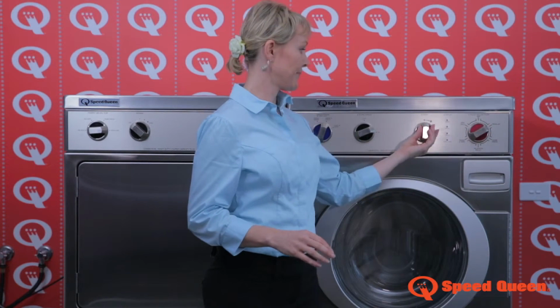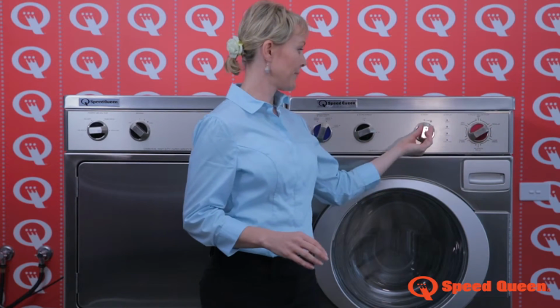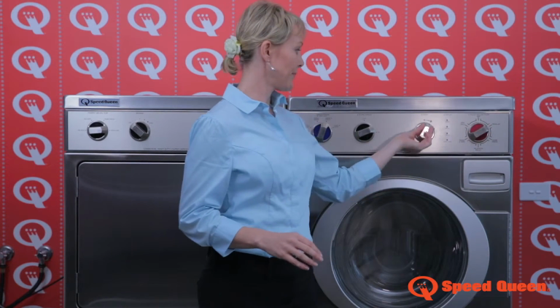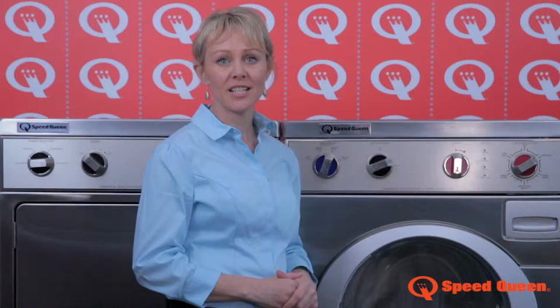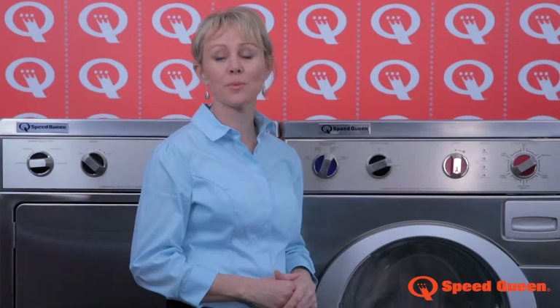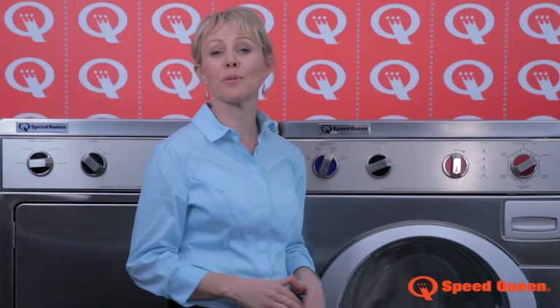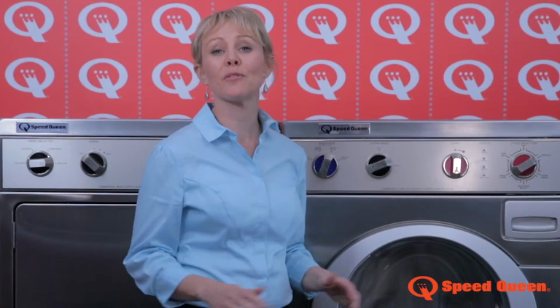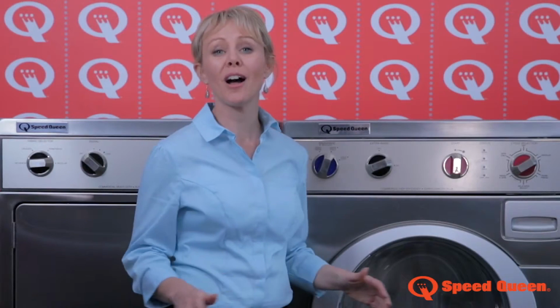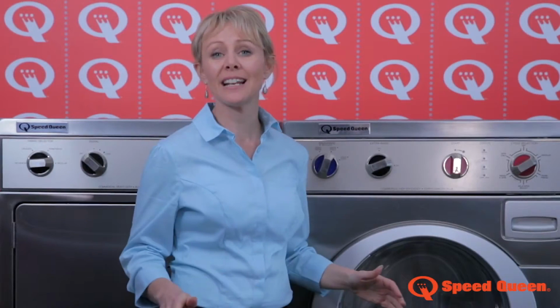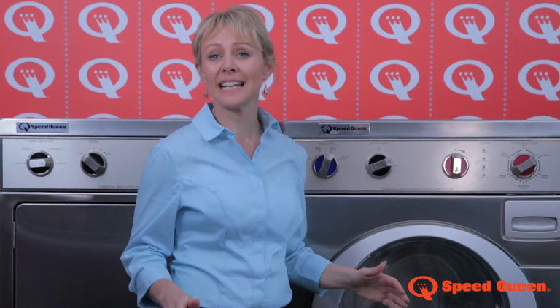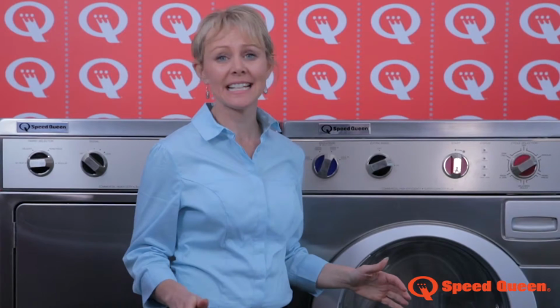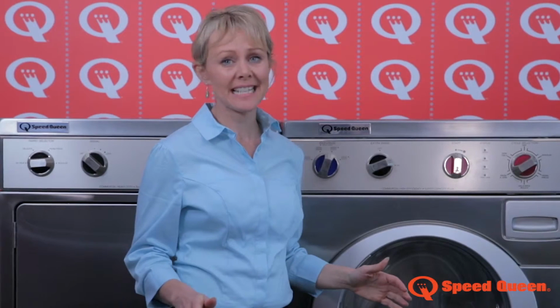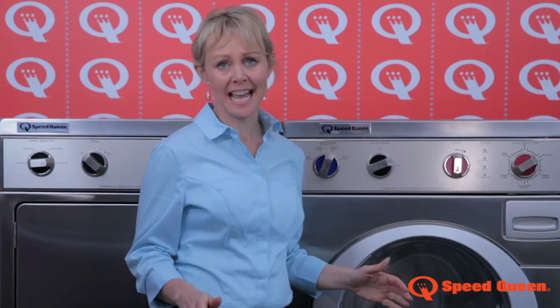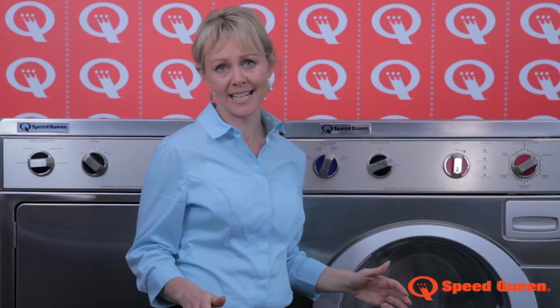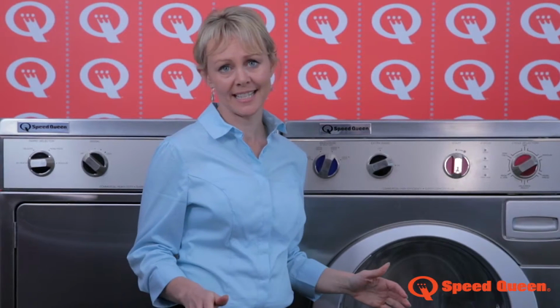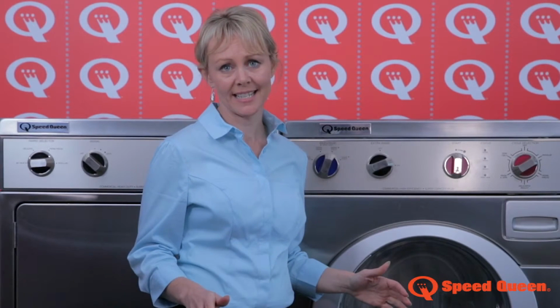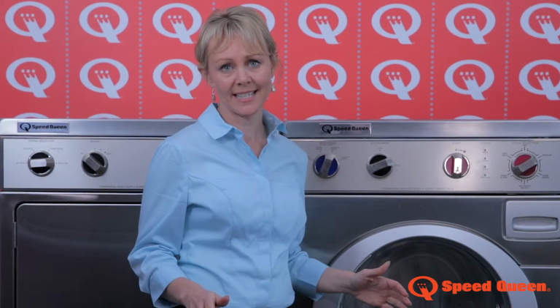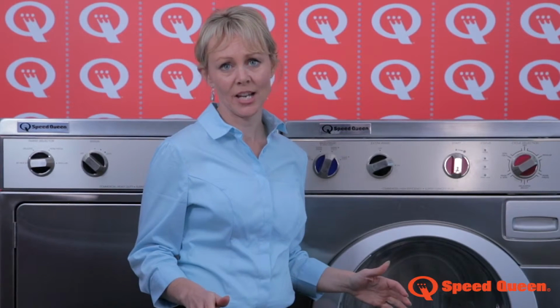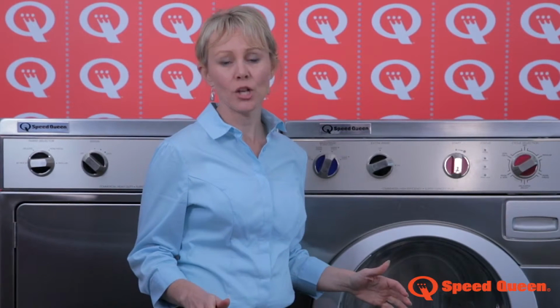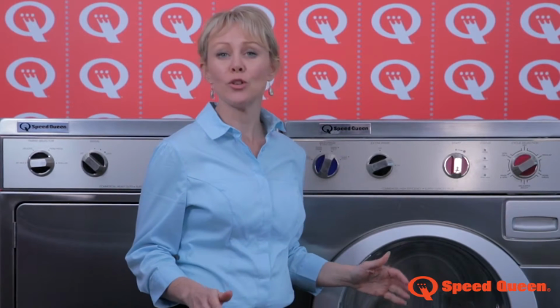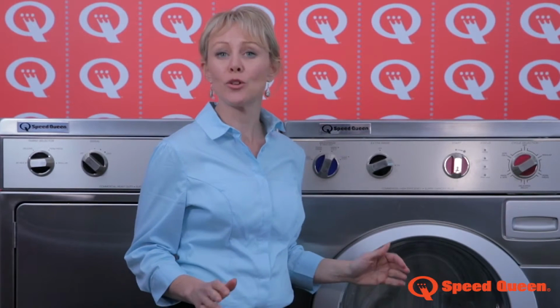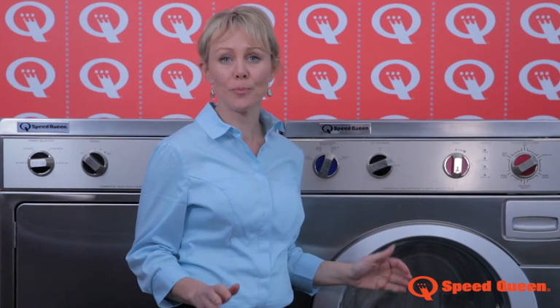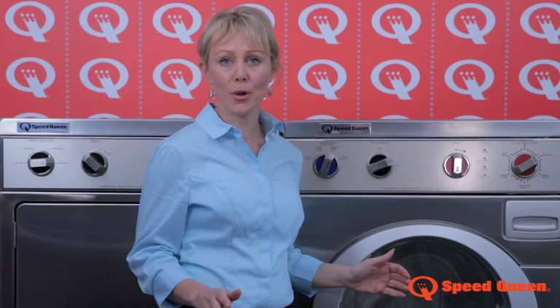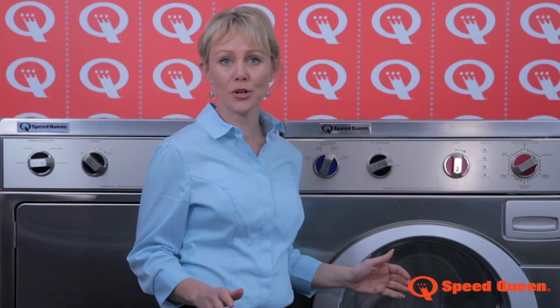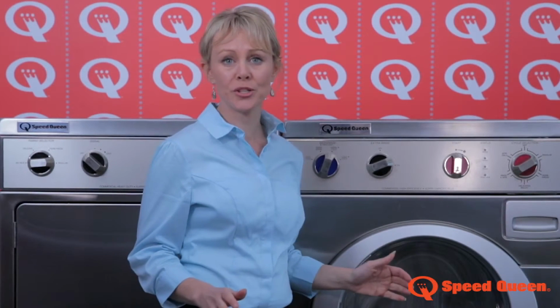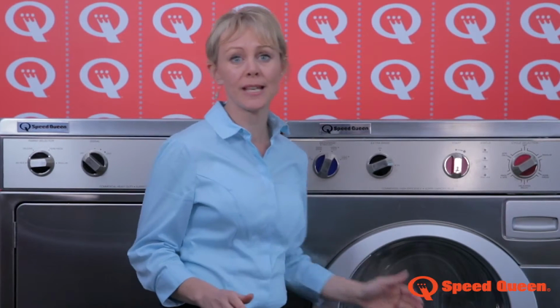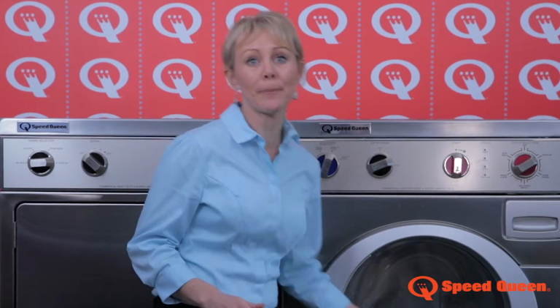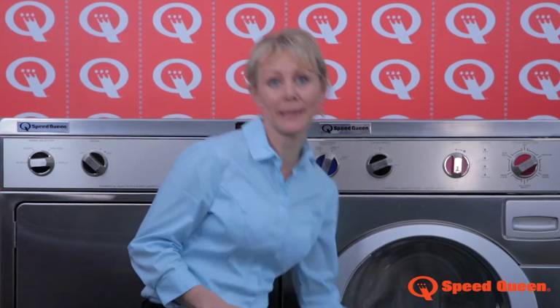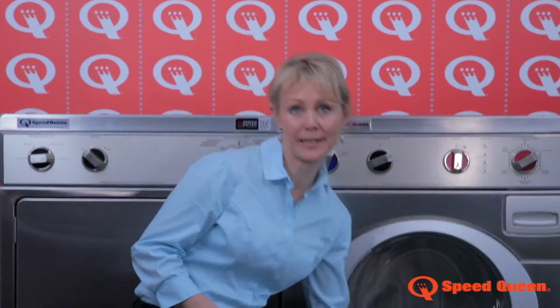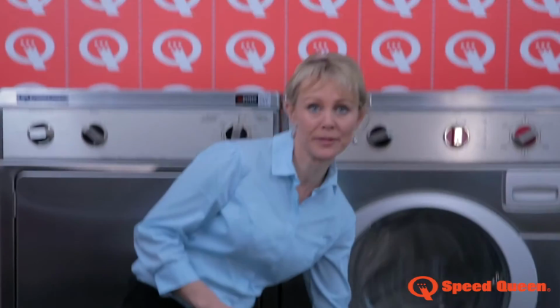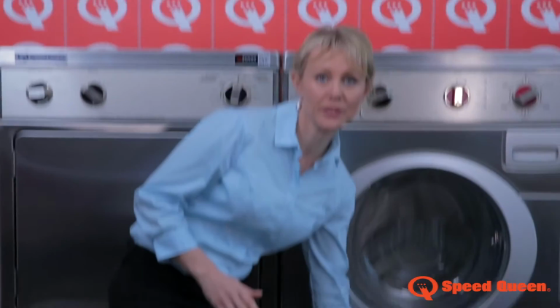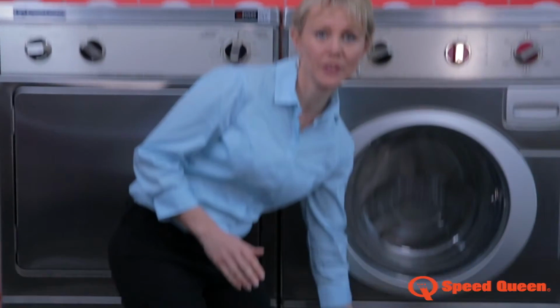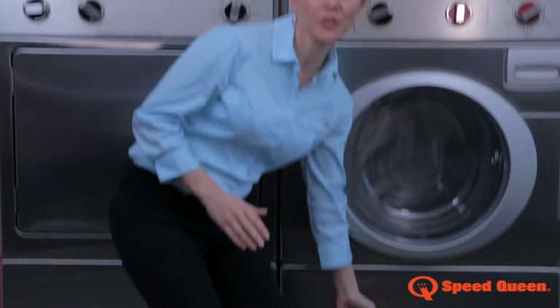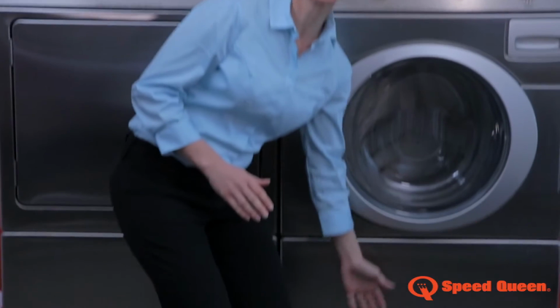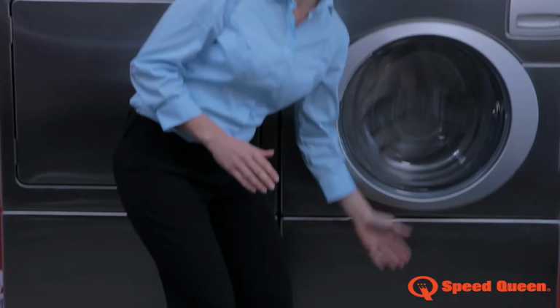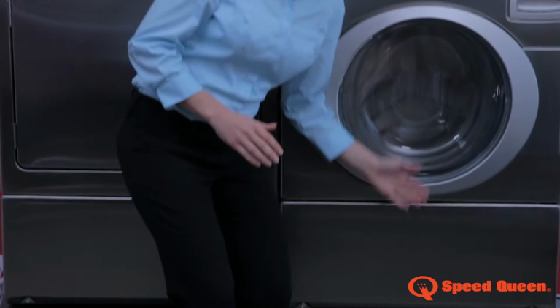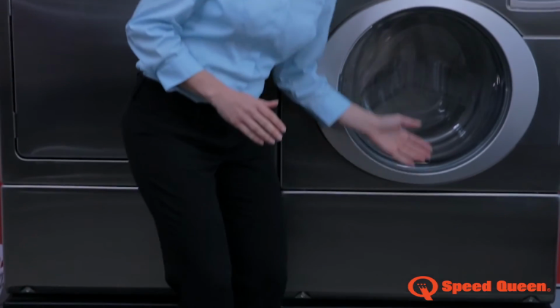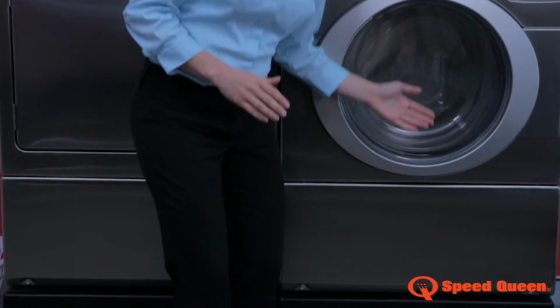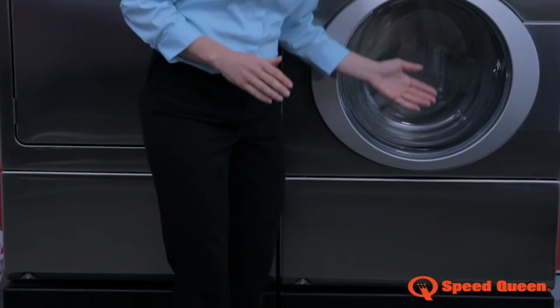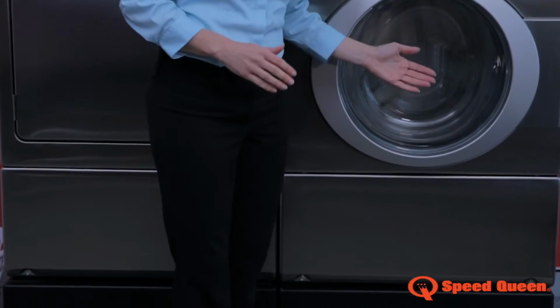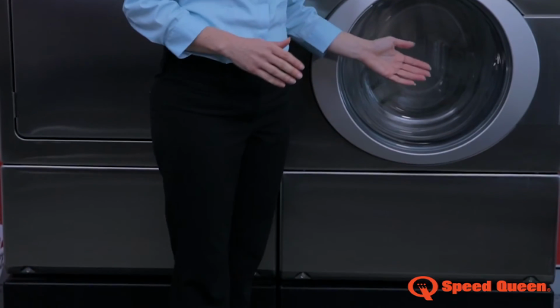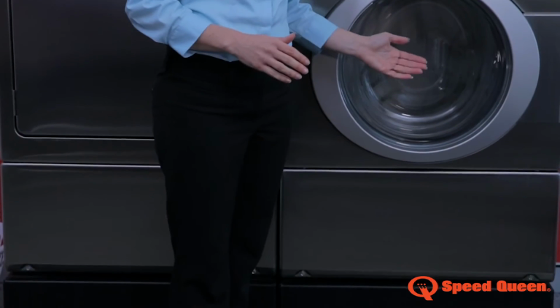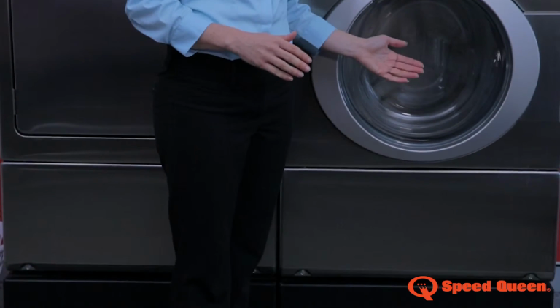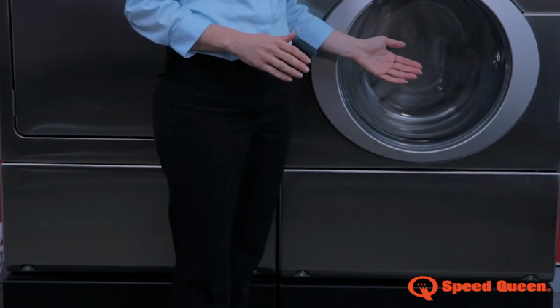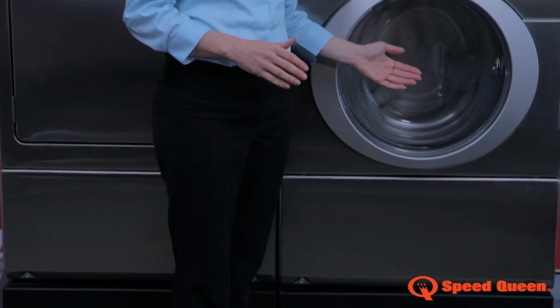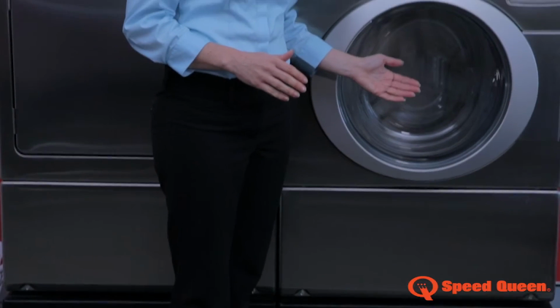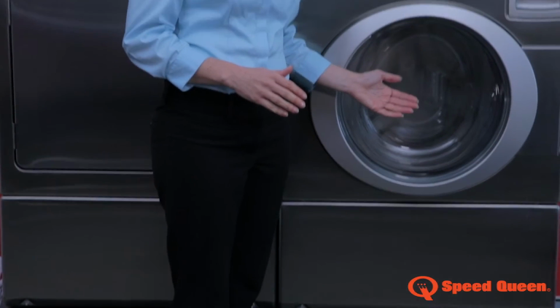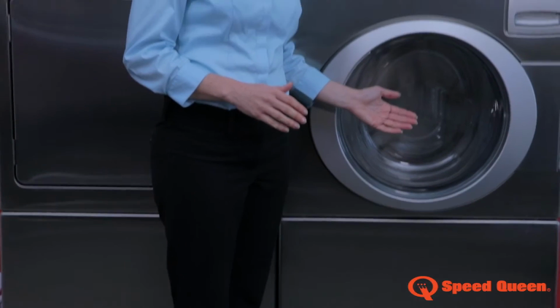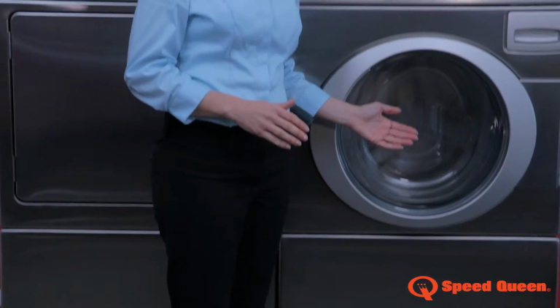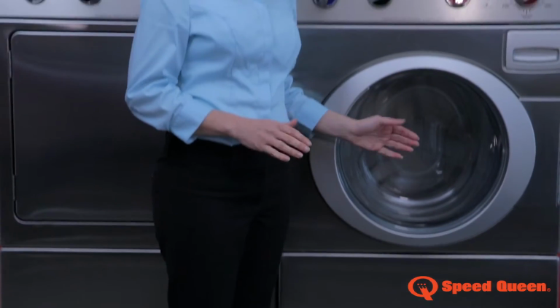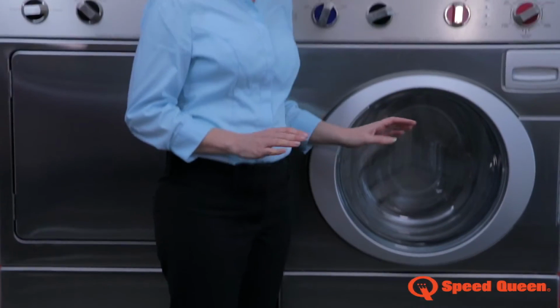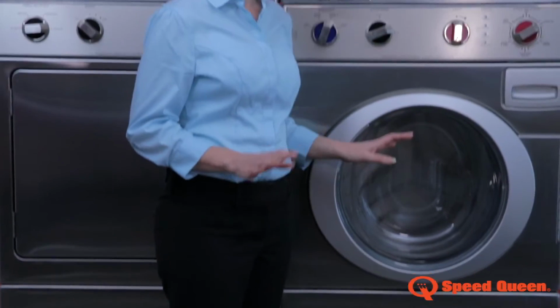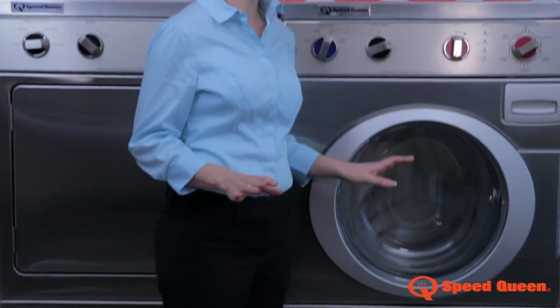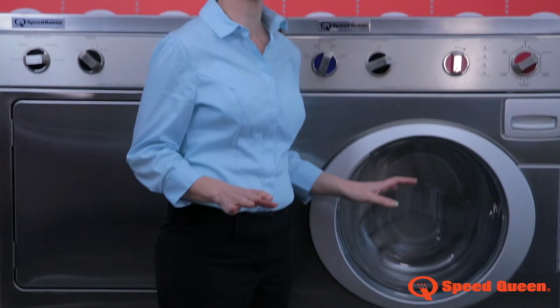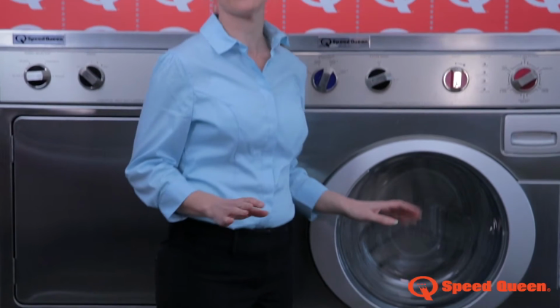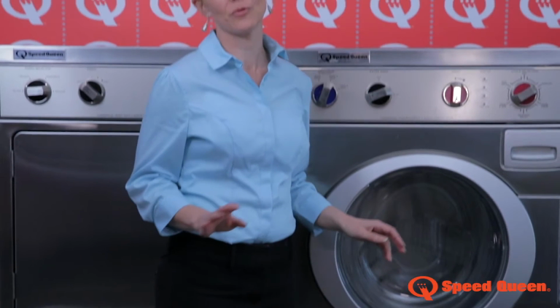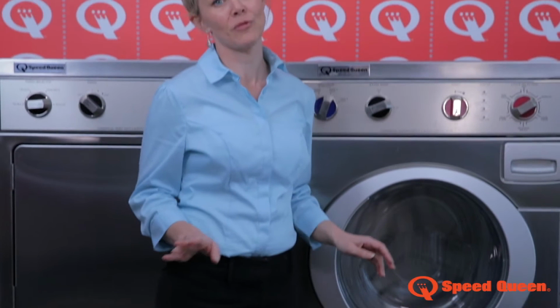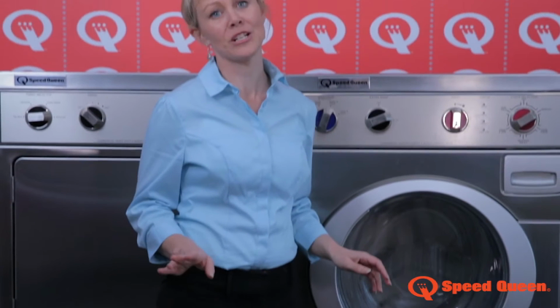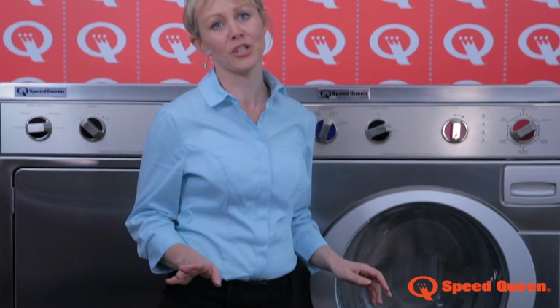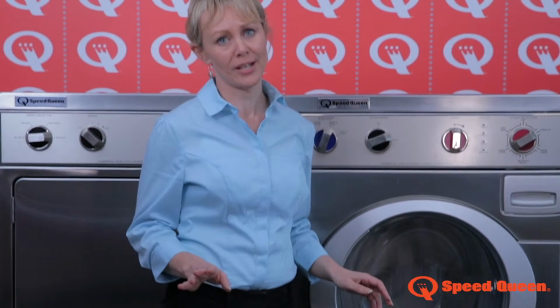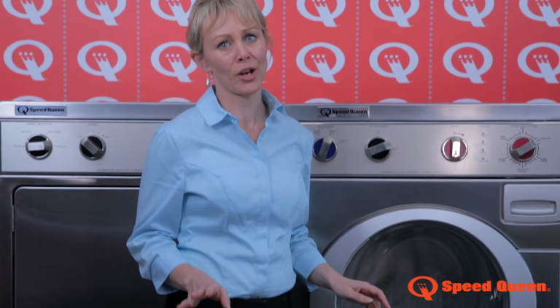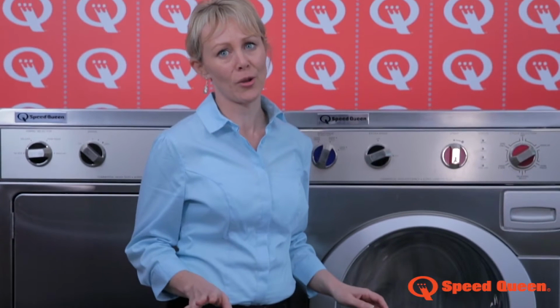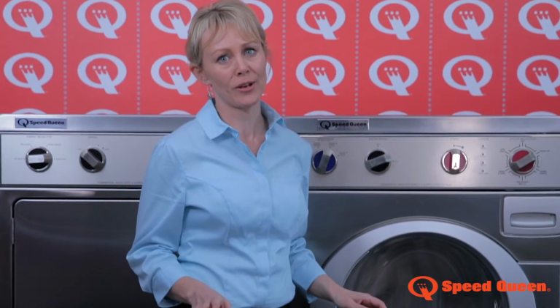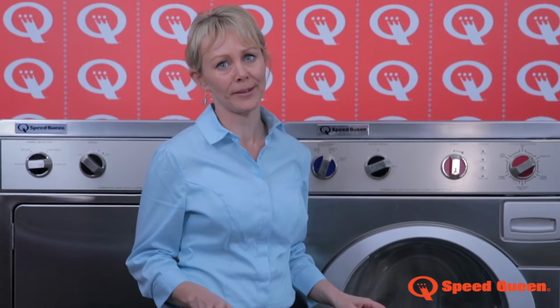To provide easy access, you can purchase a plinth to raise the height of your washer — great for reaching and loading.